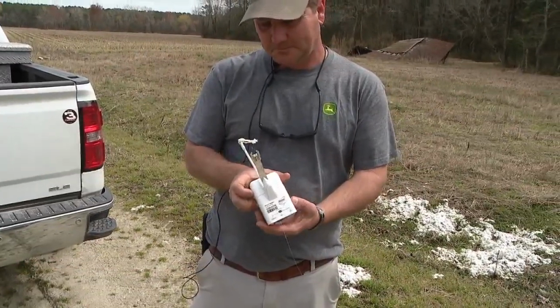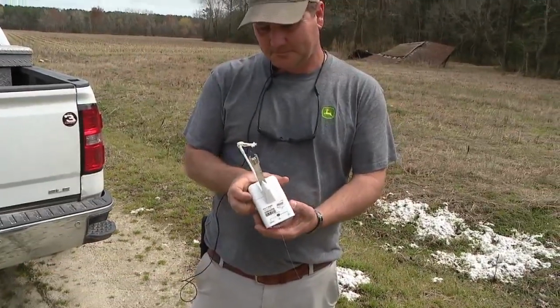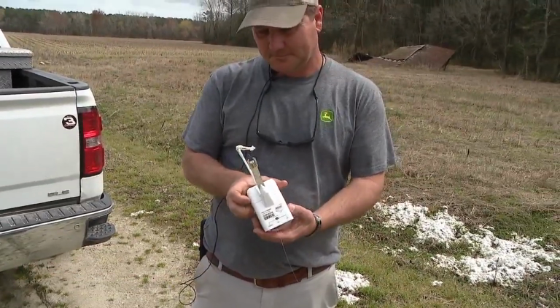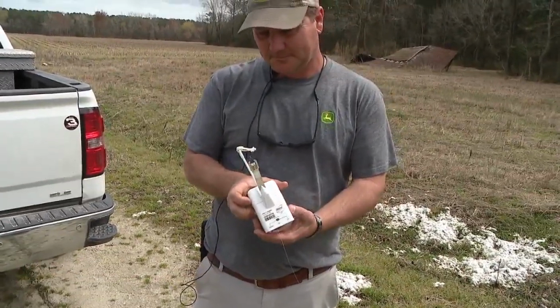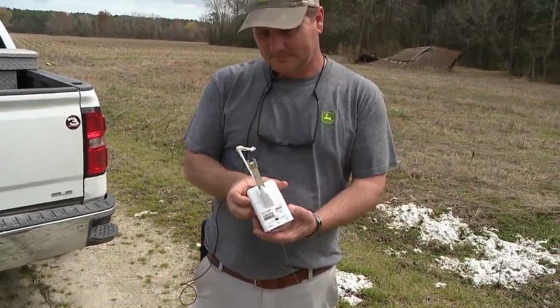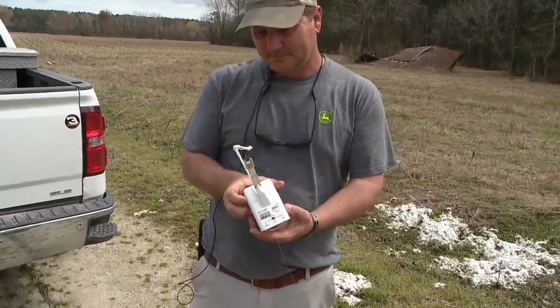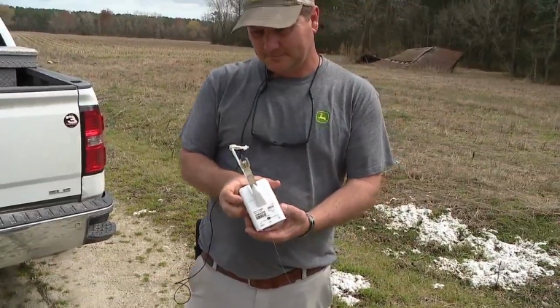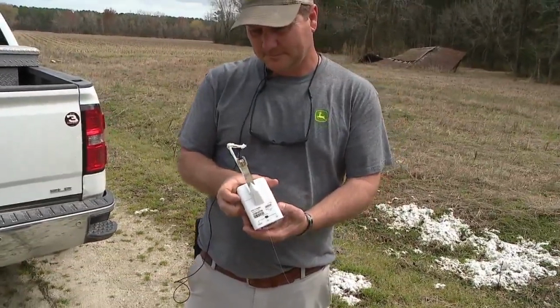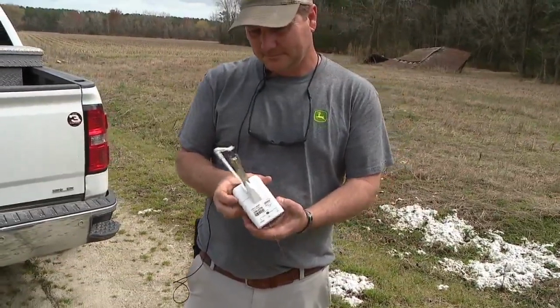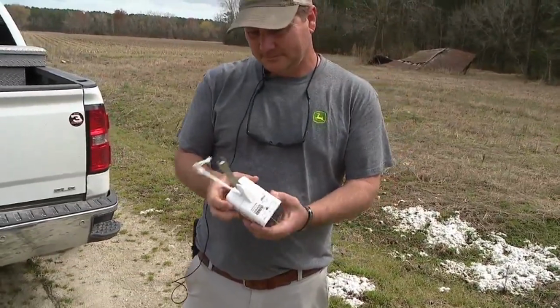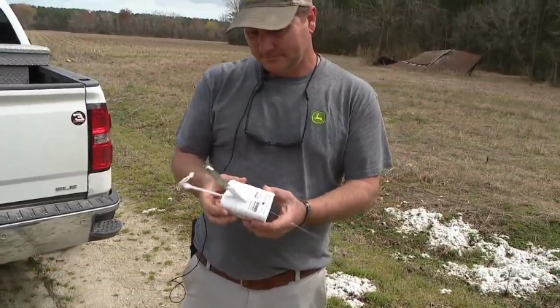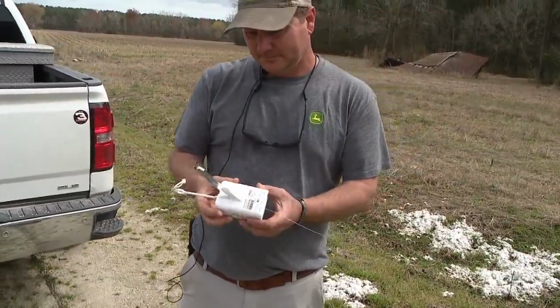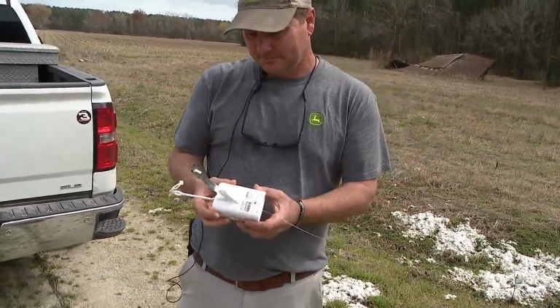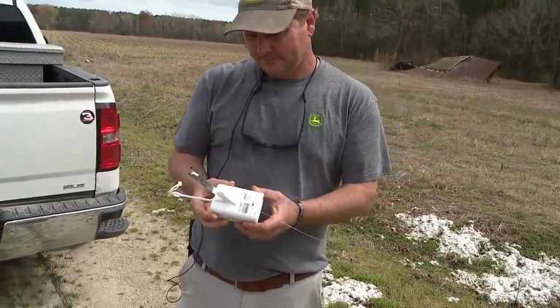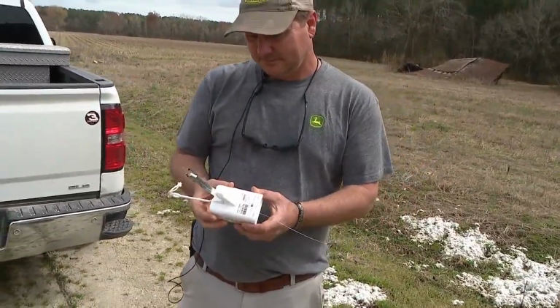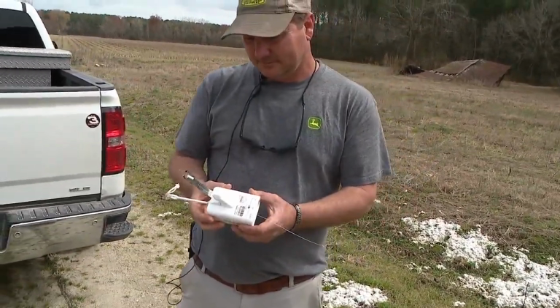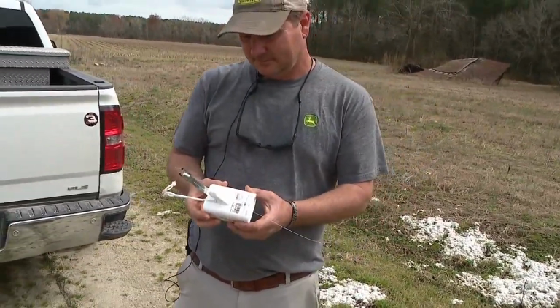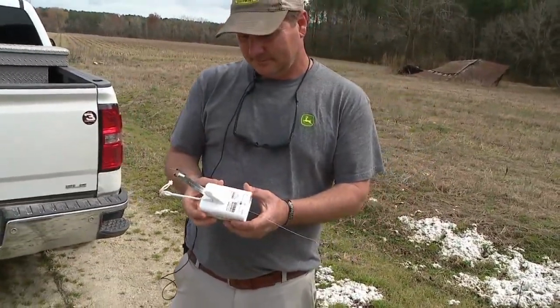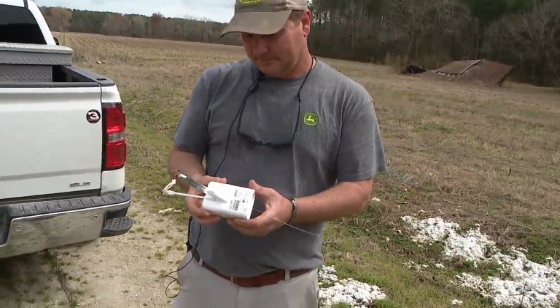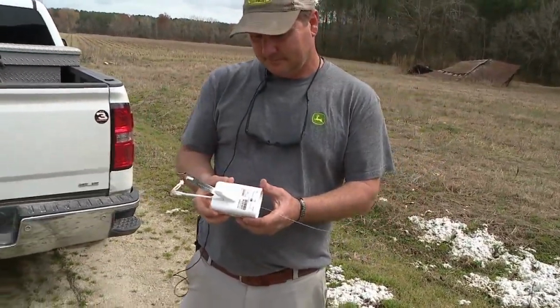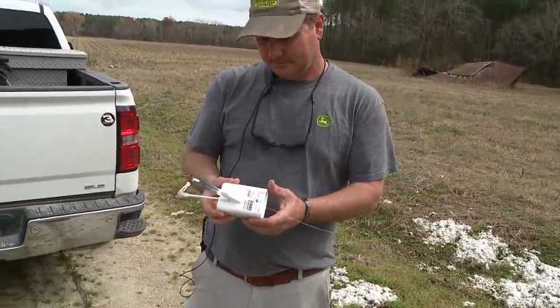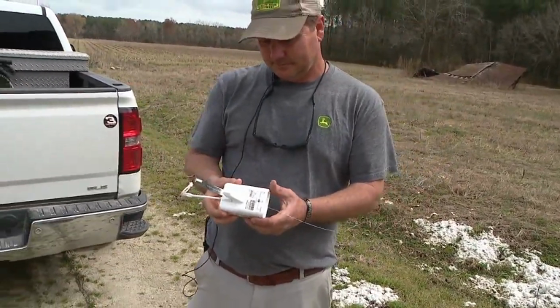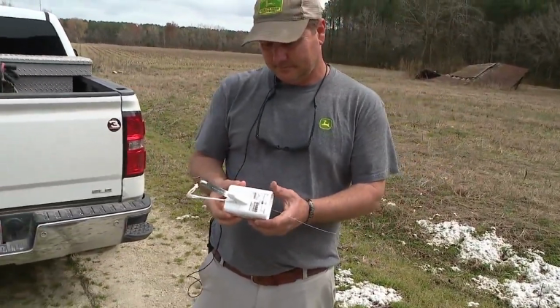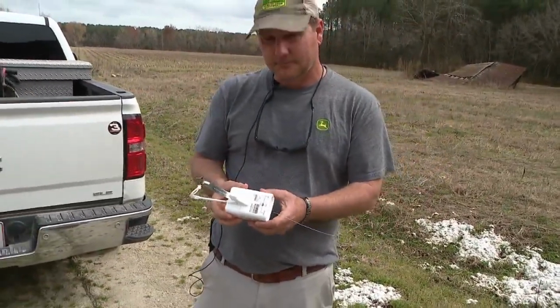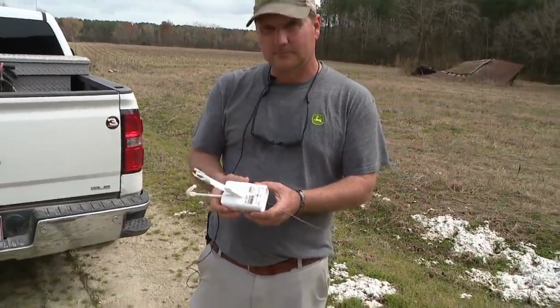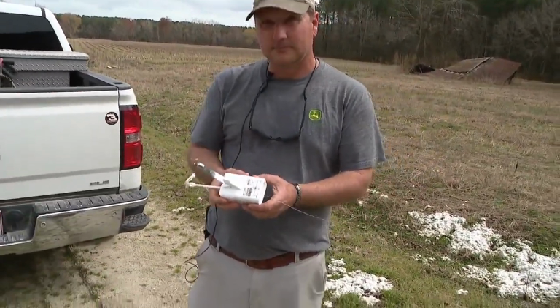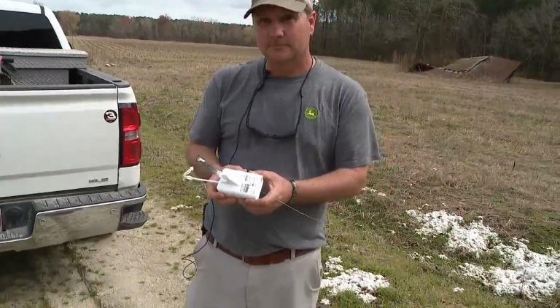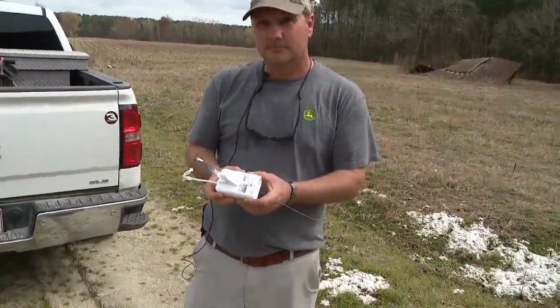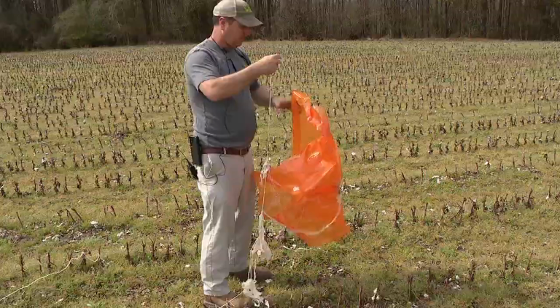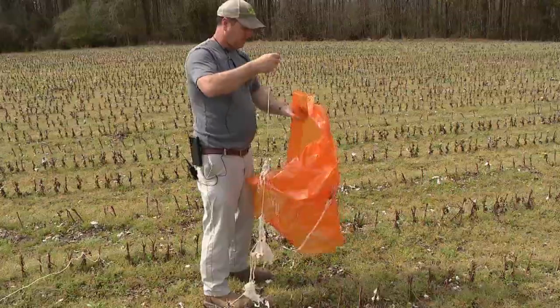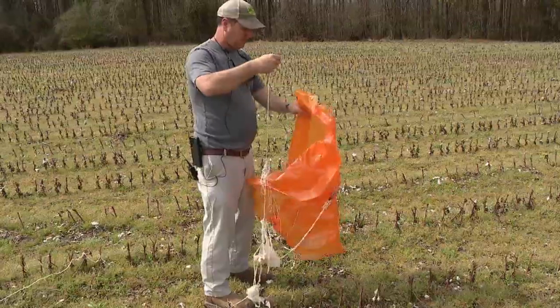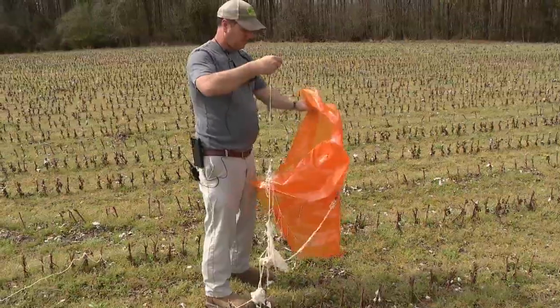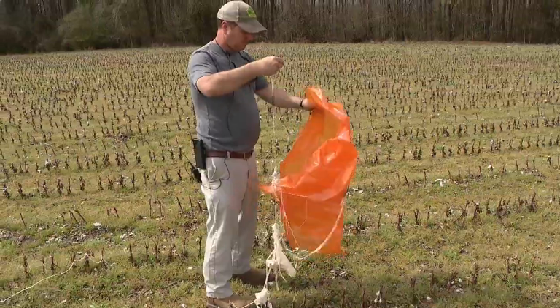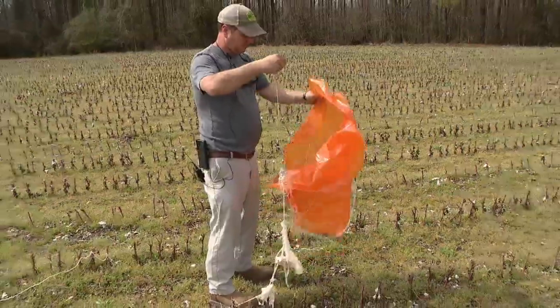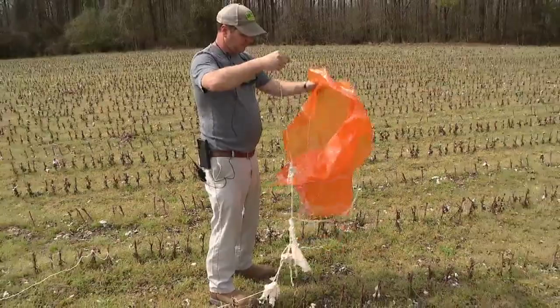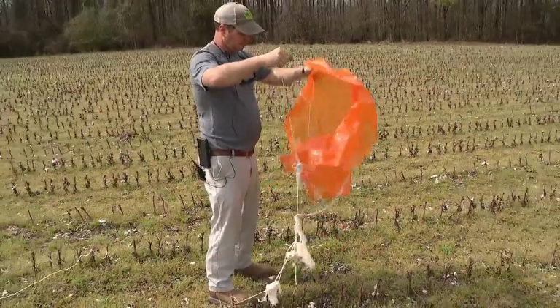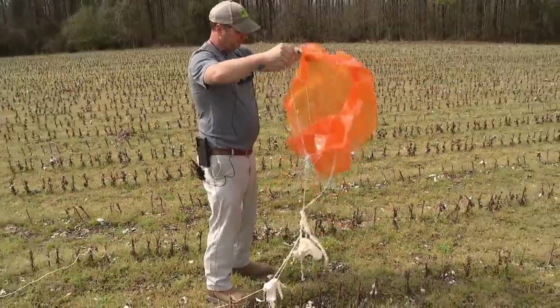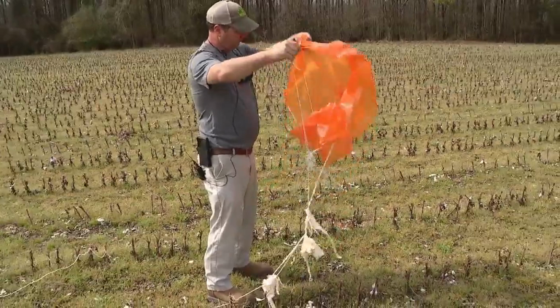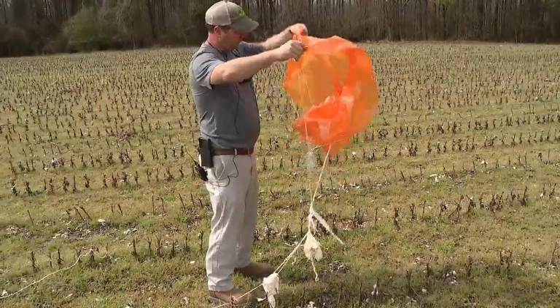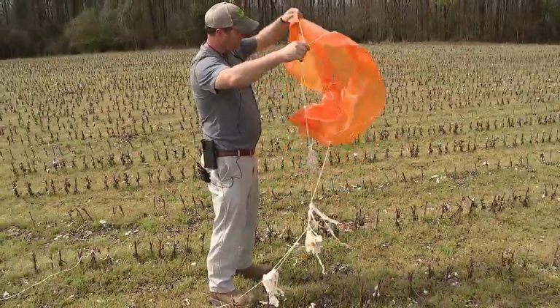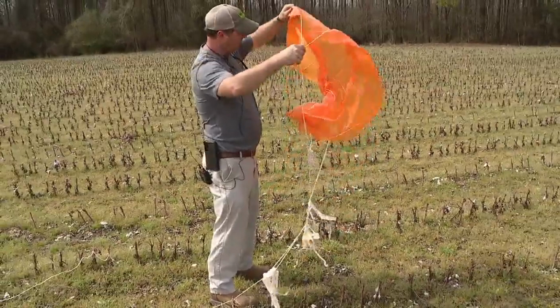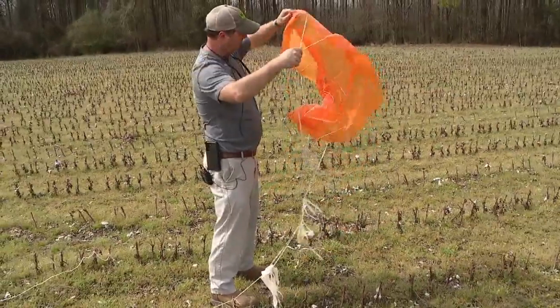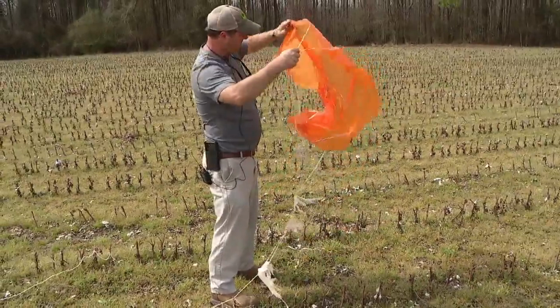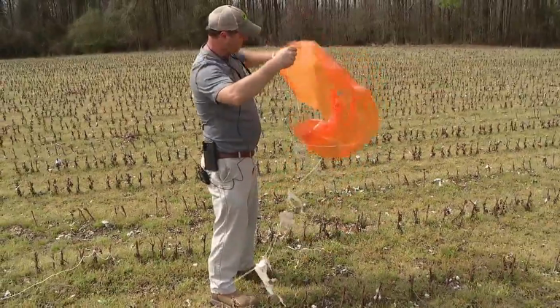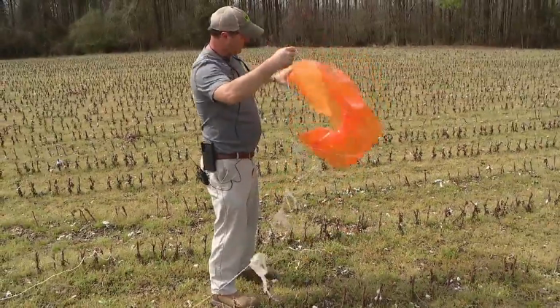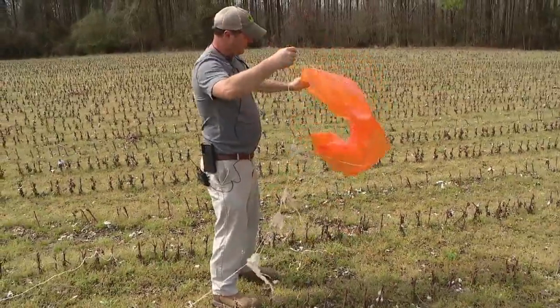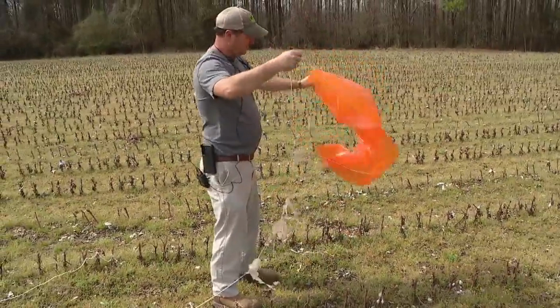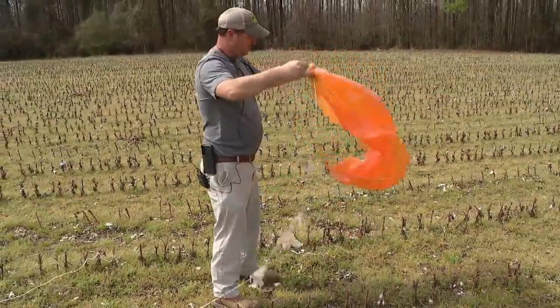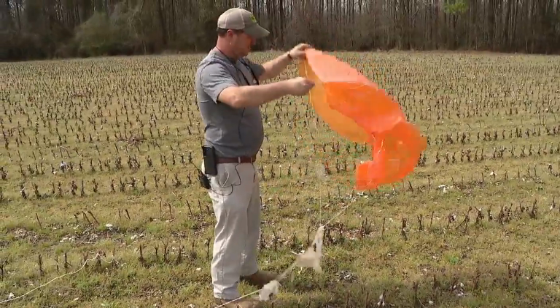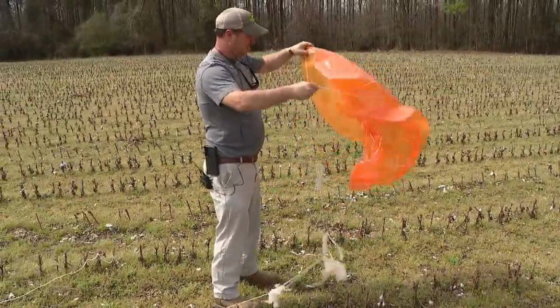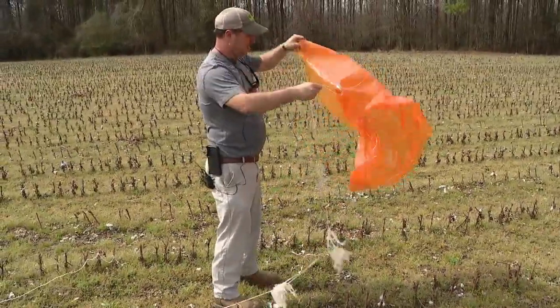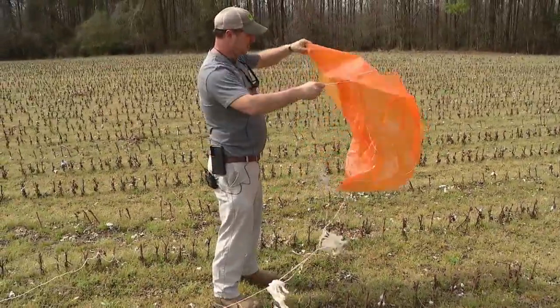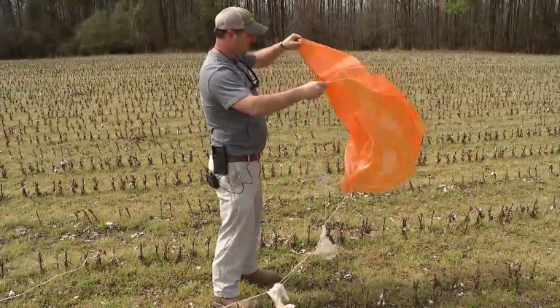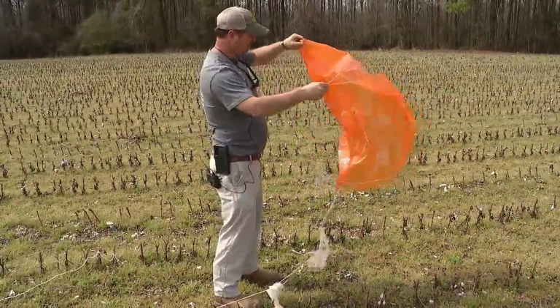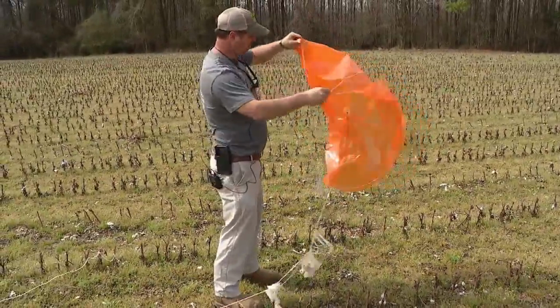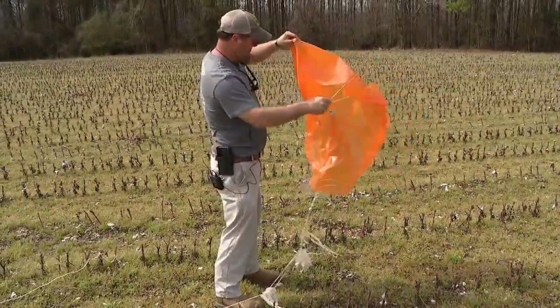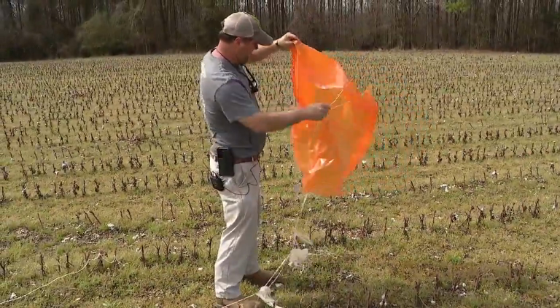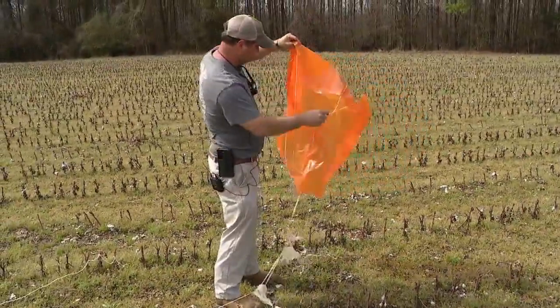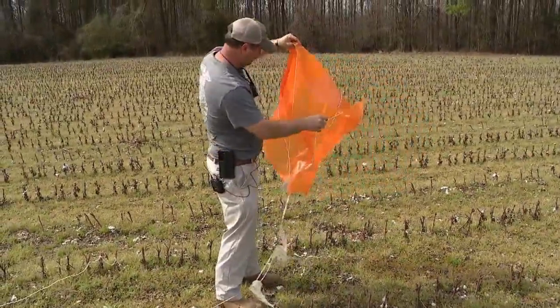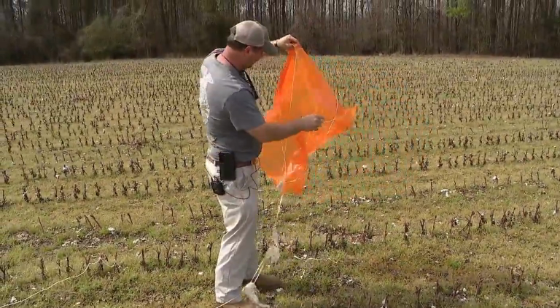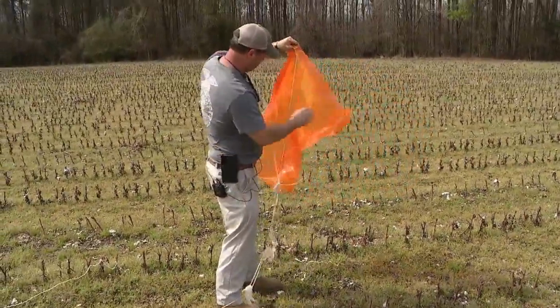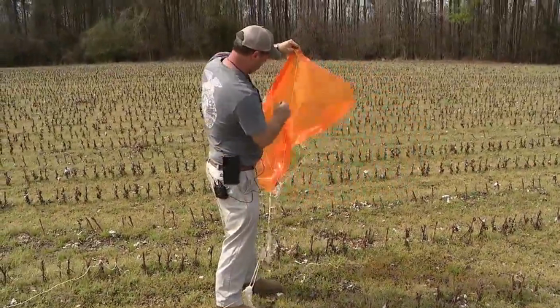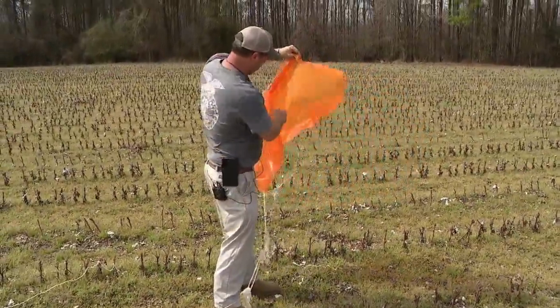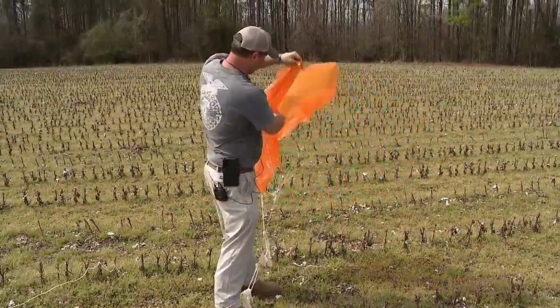Mills tells us that he'd like to know where this one came from to see just how far it traveled before landing in his field.